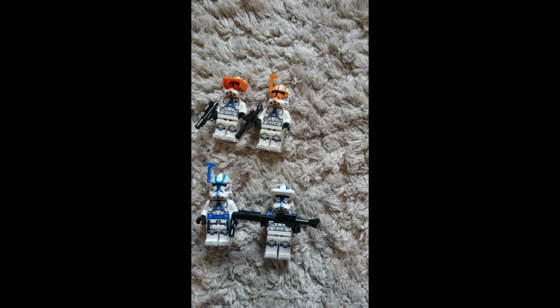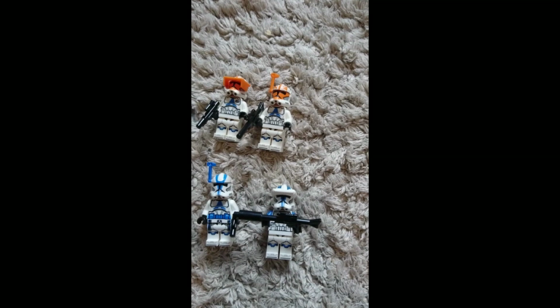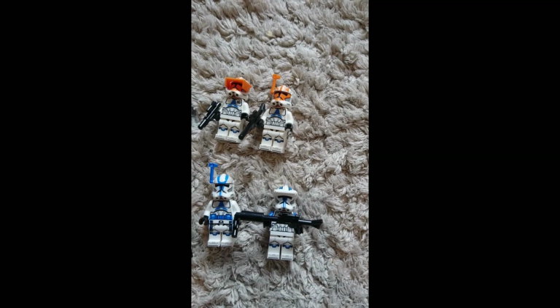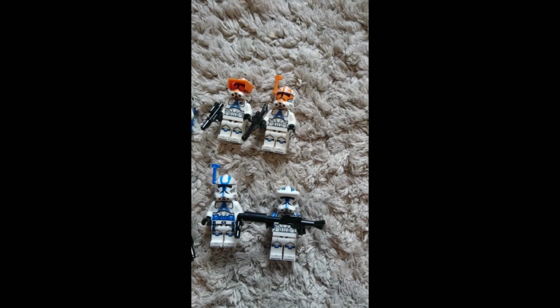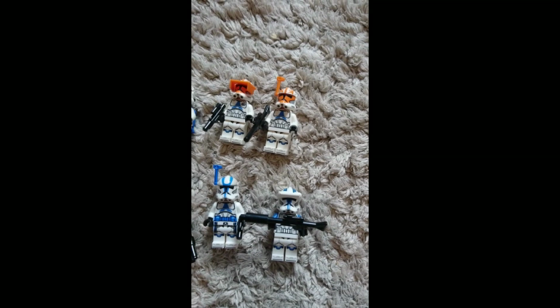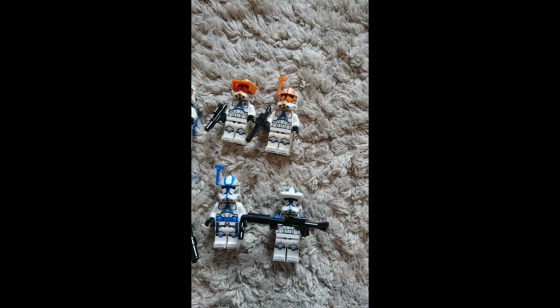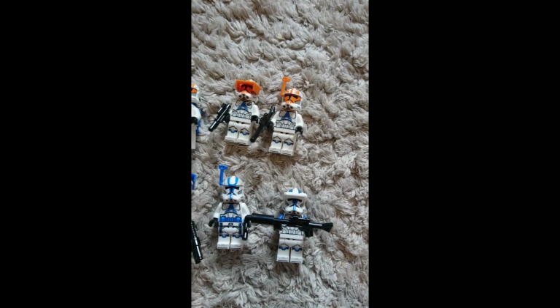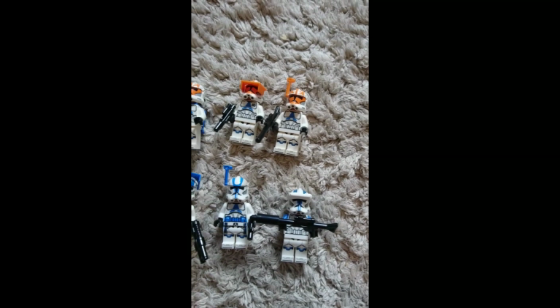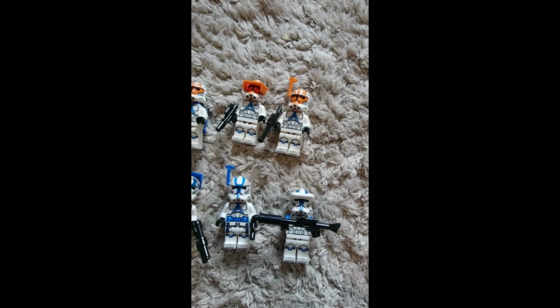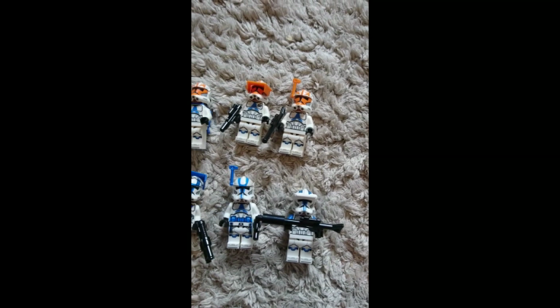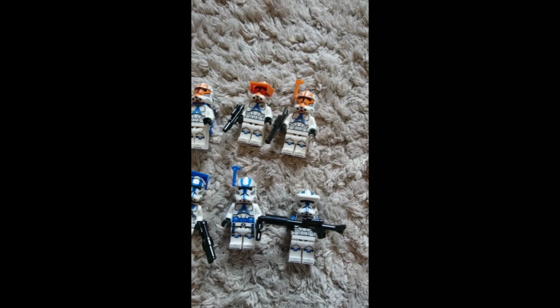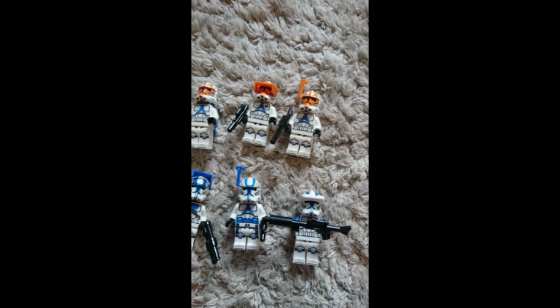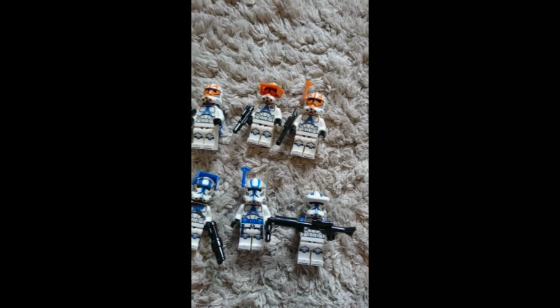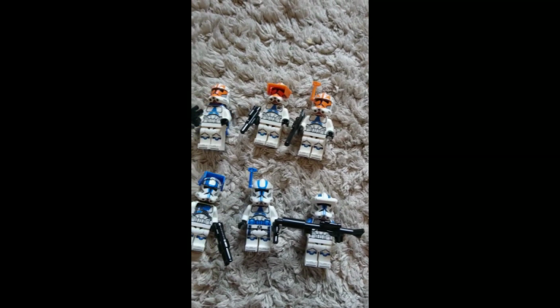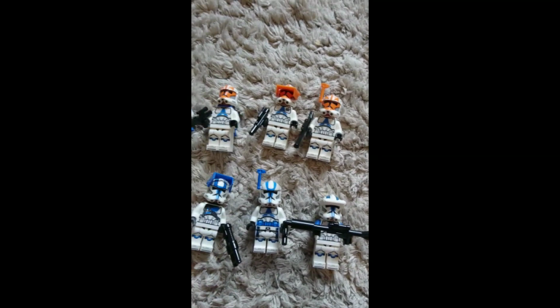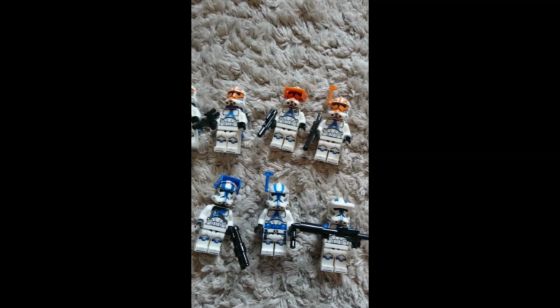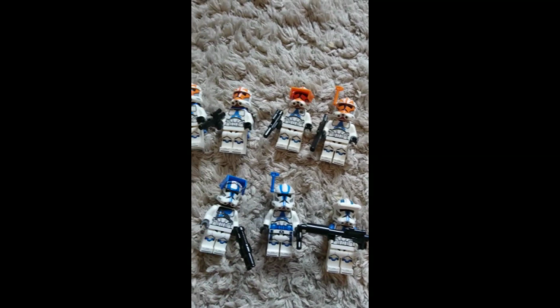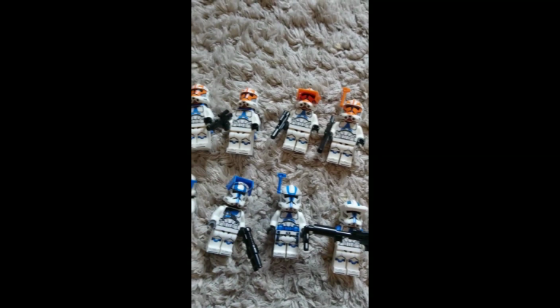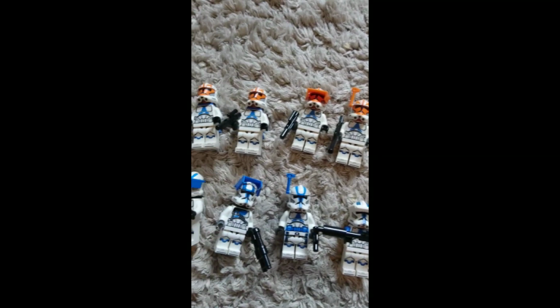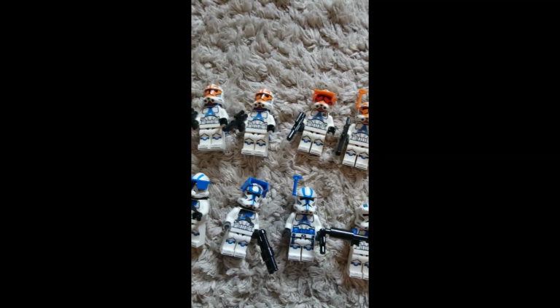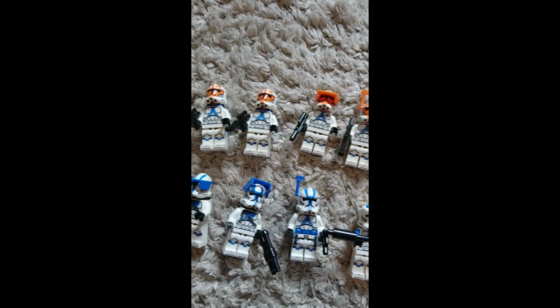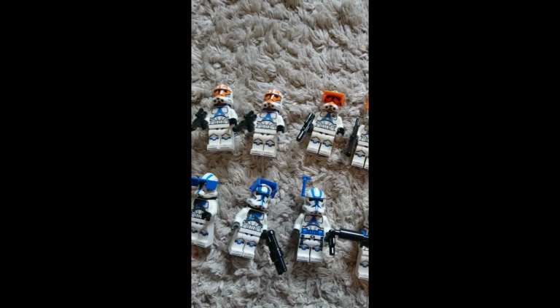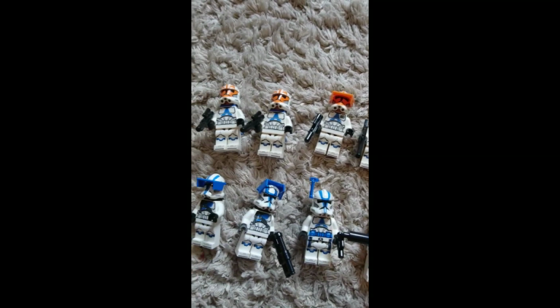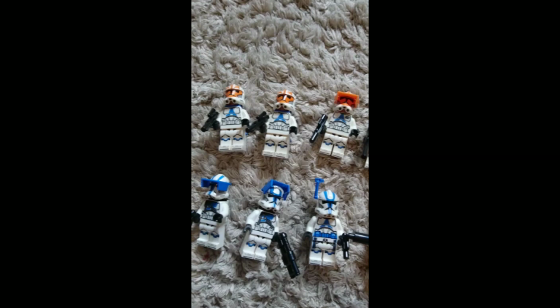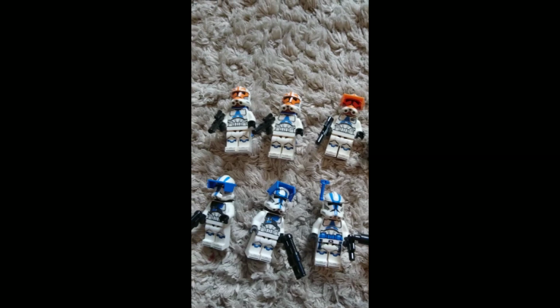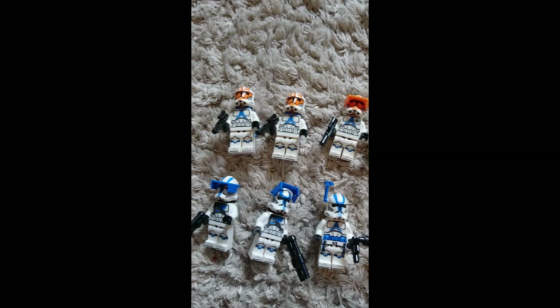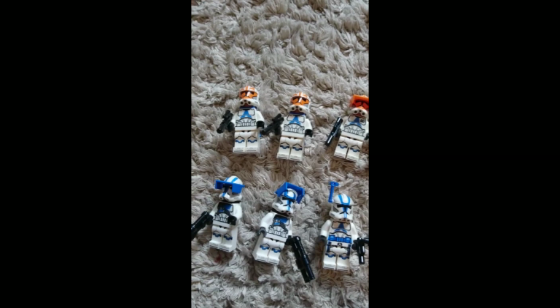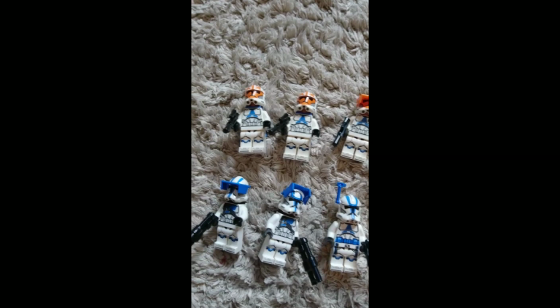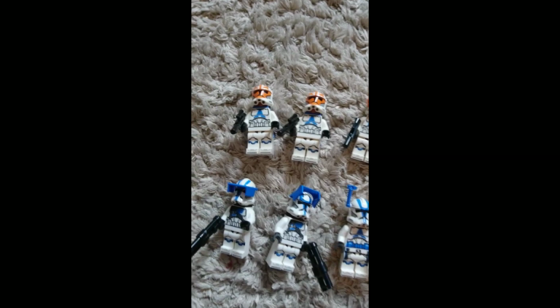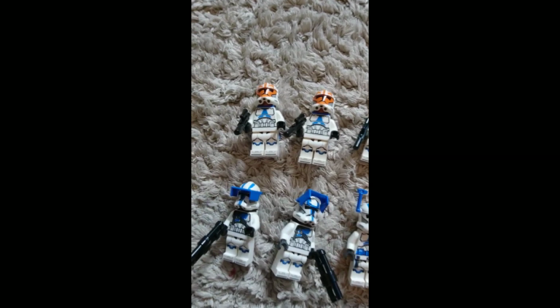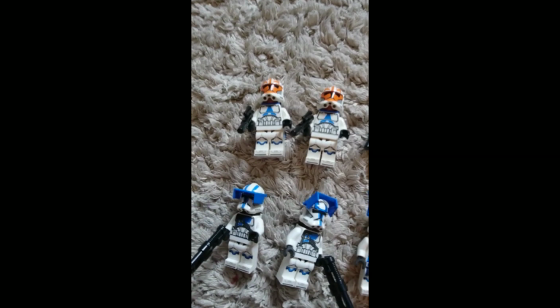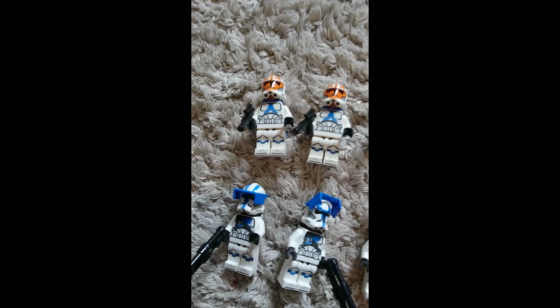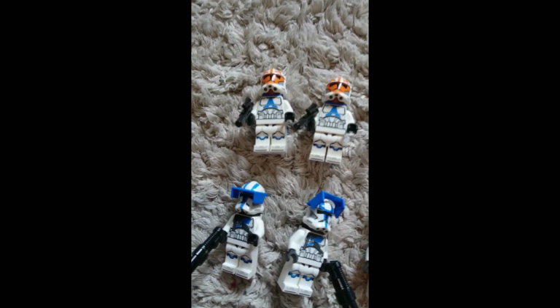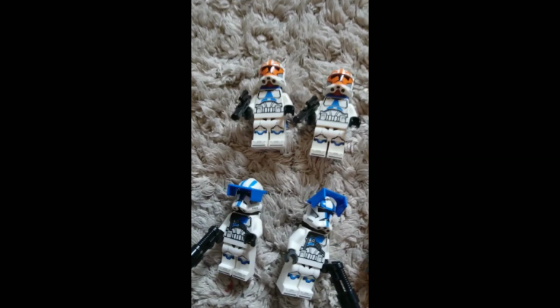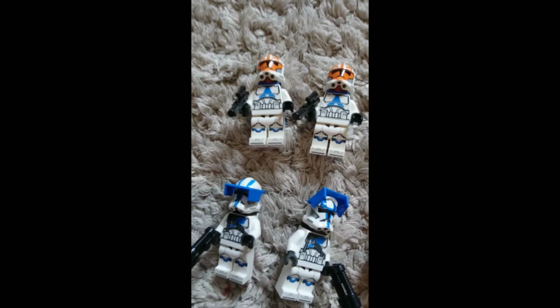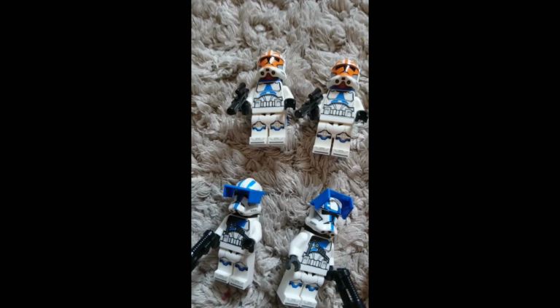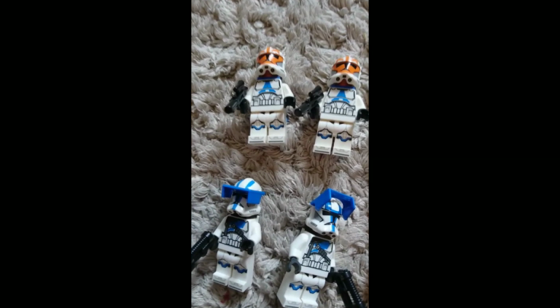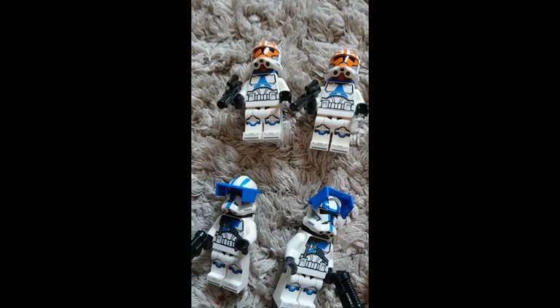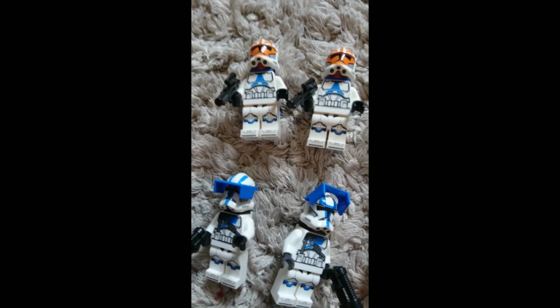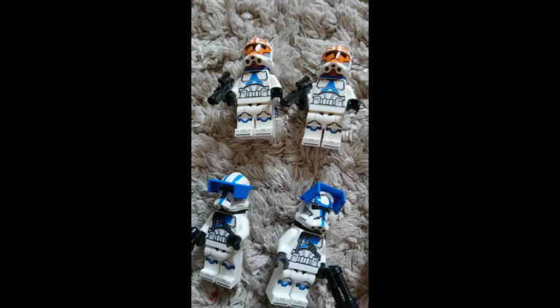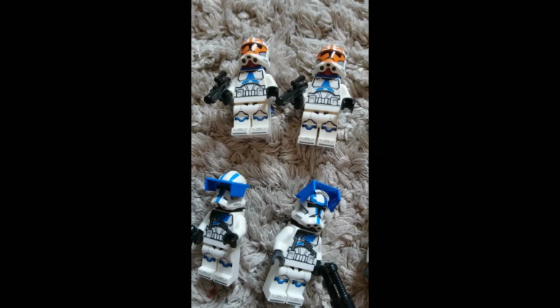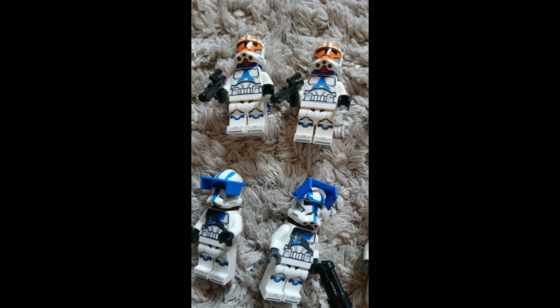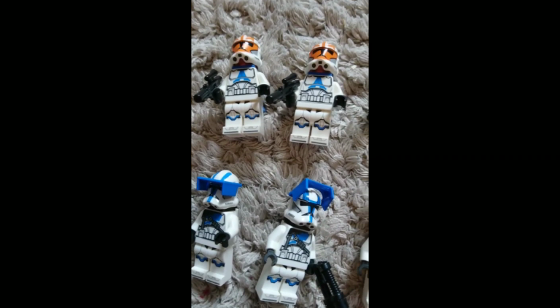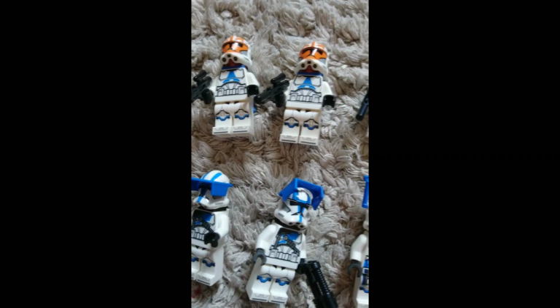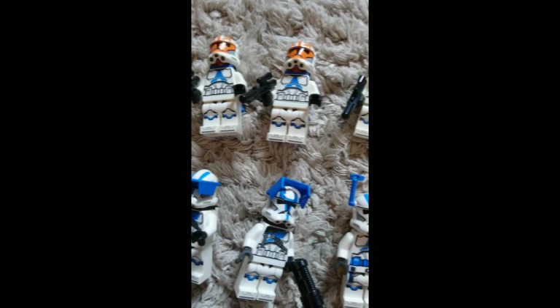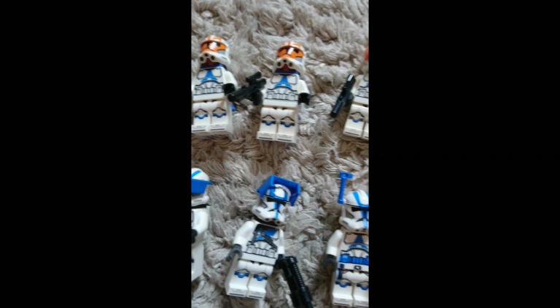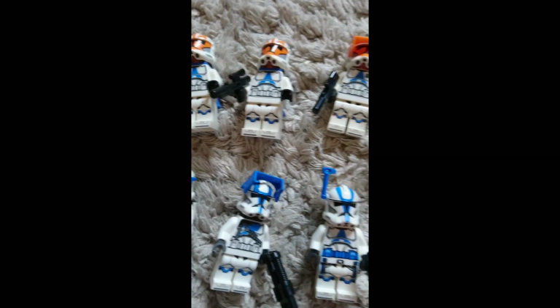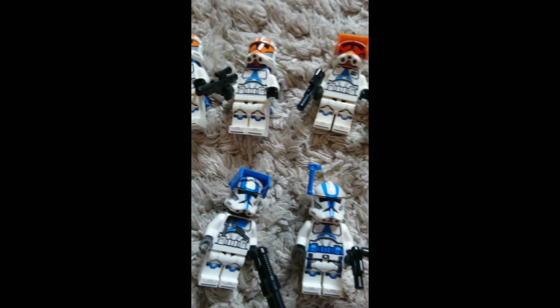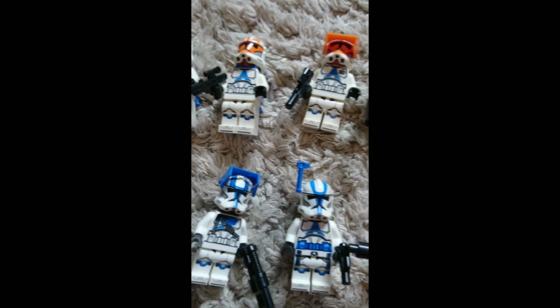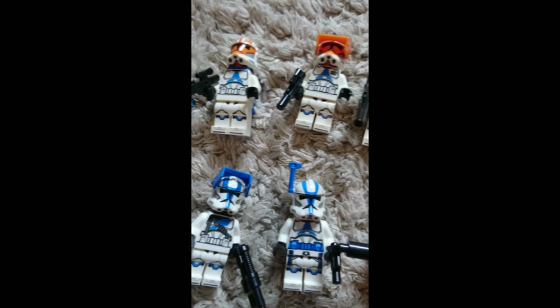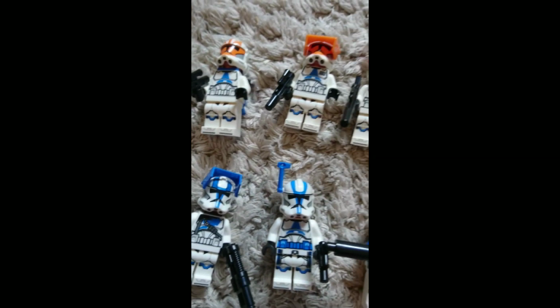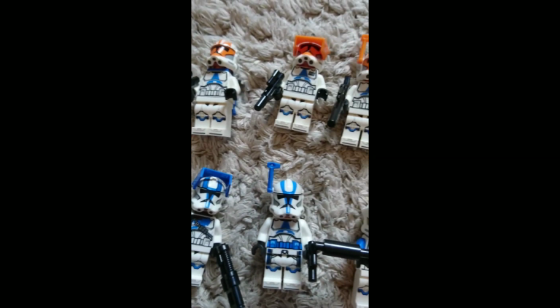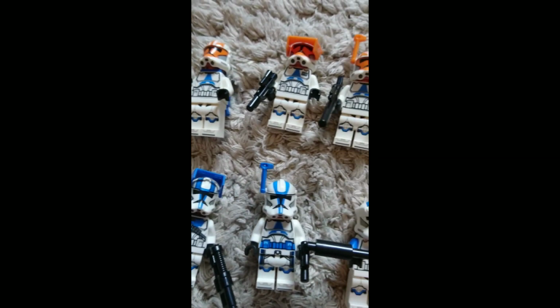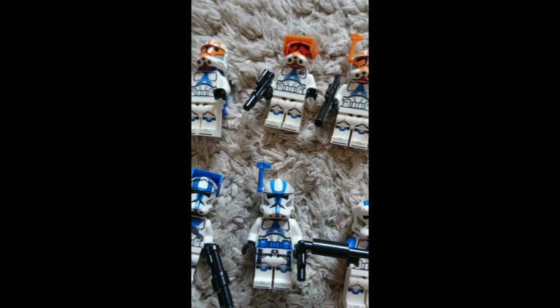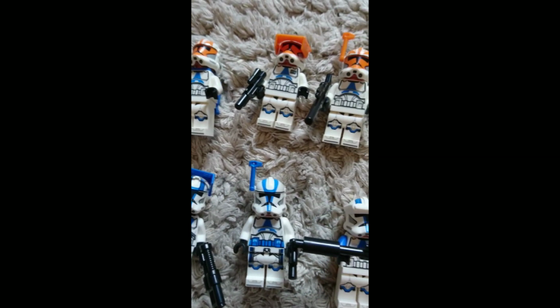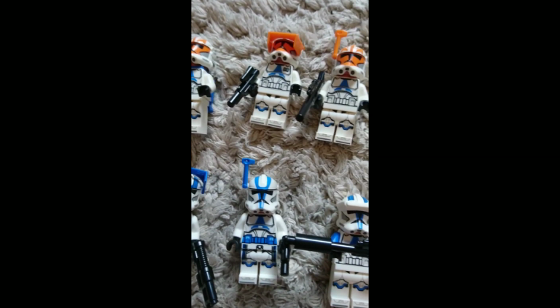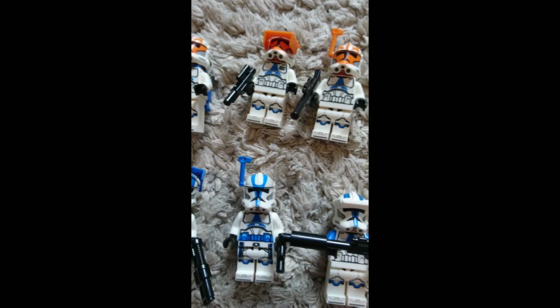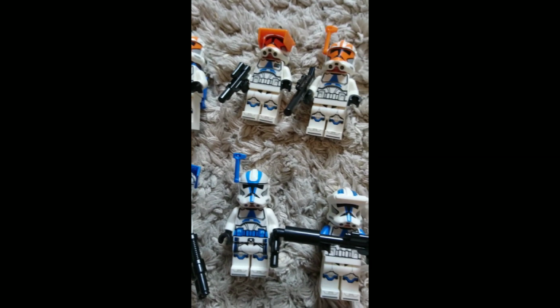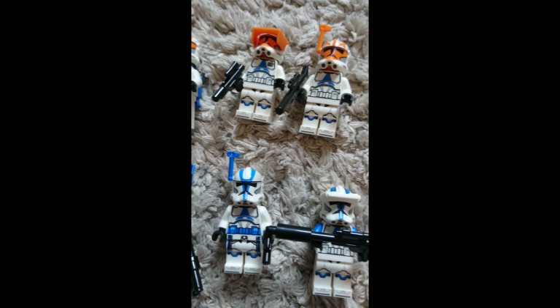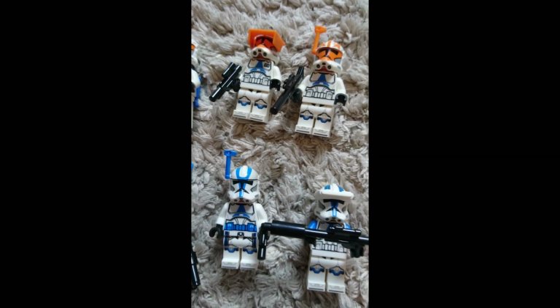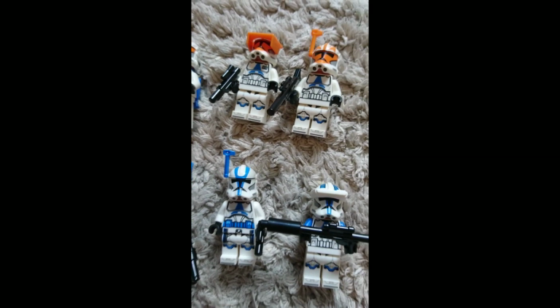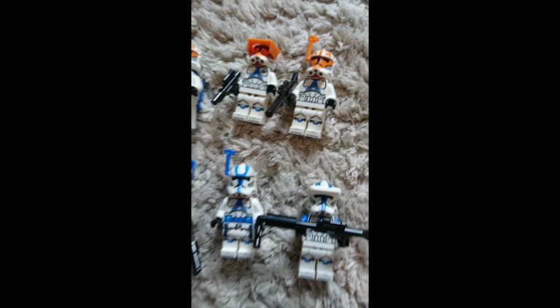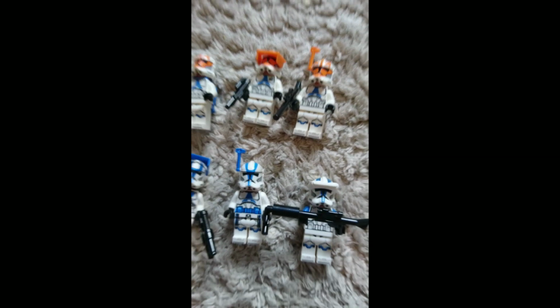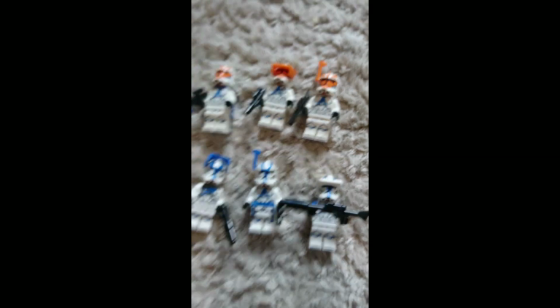The minifigures are pretty identical and I can't really decide which ones are better — they're both really, really good.